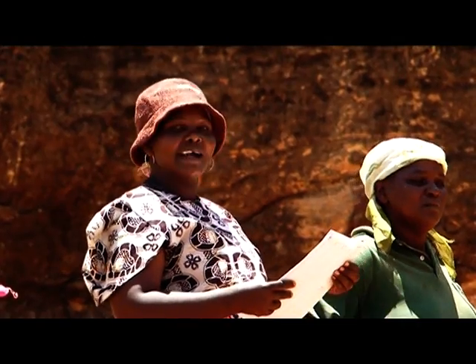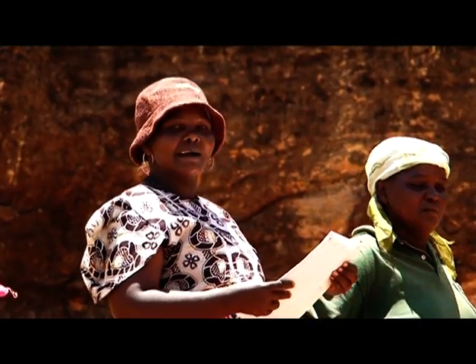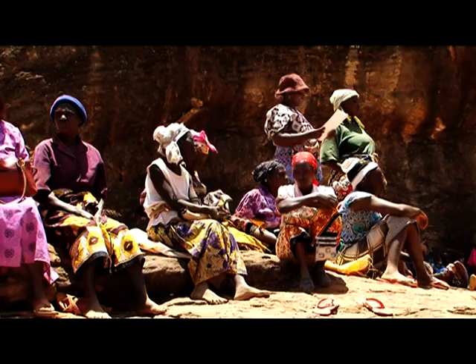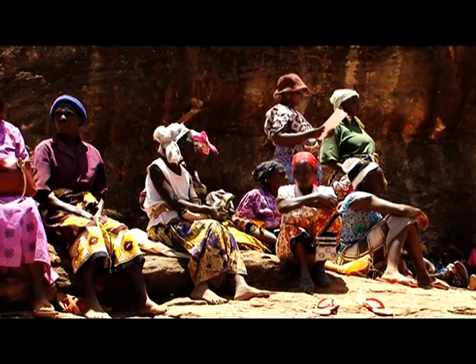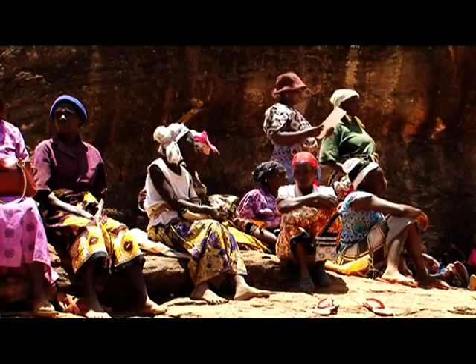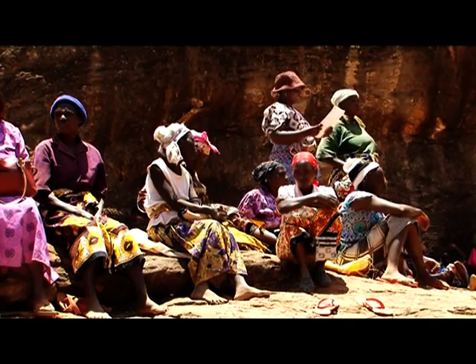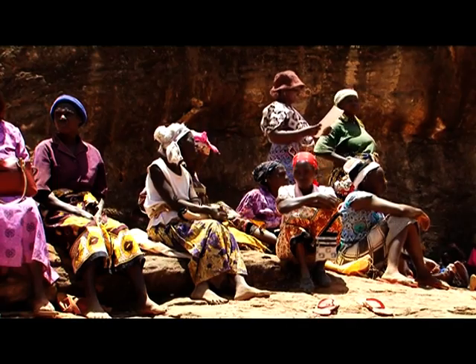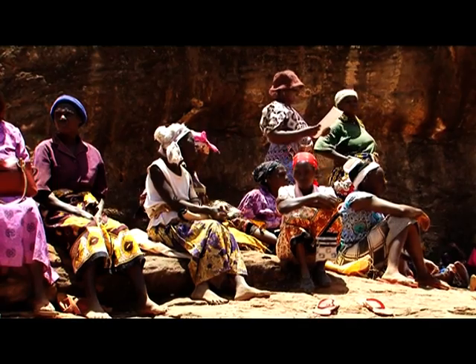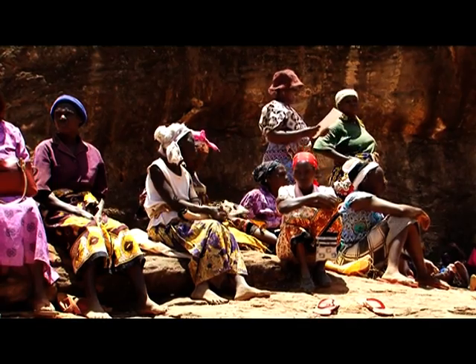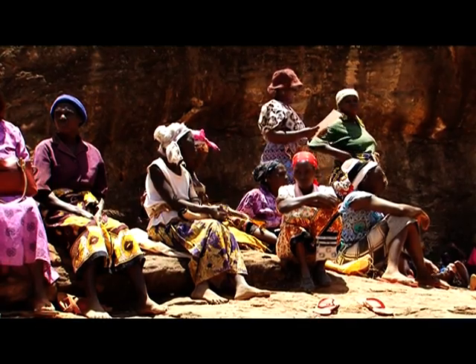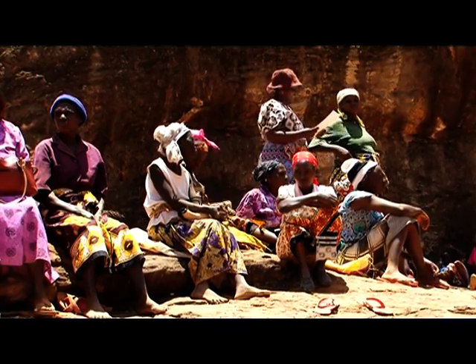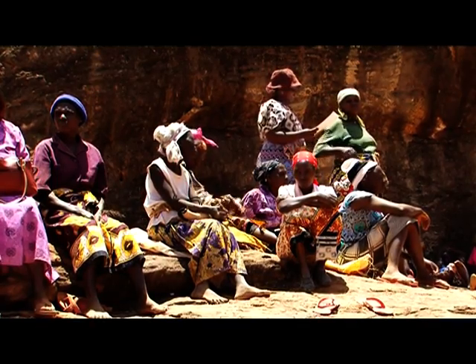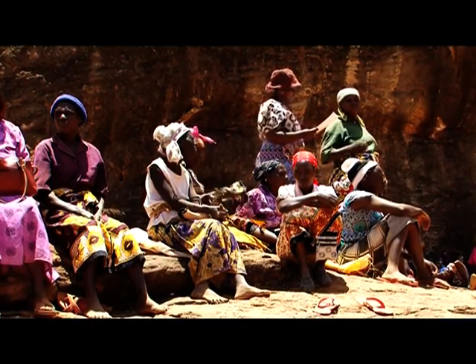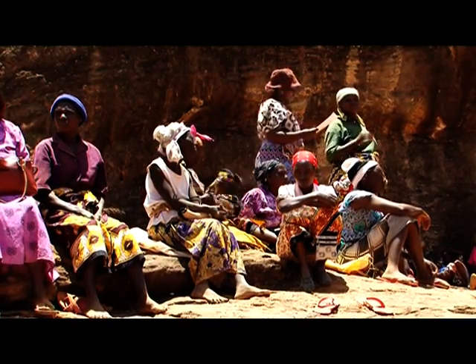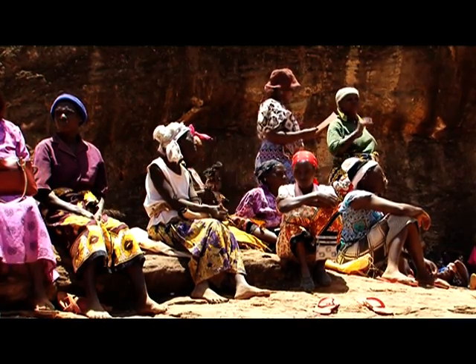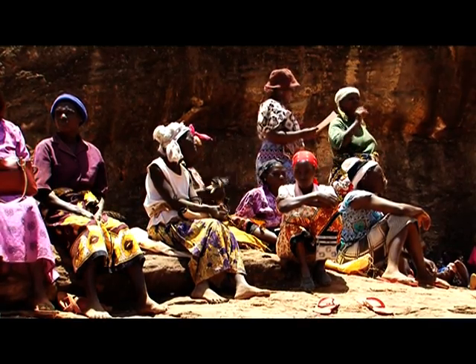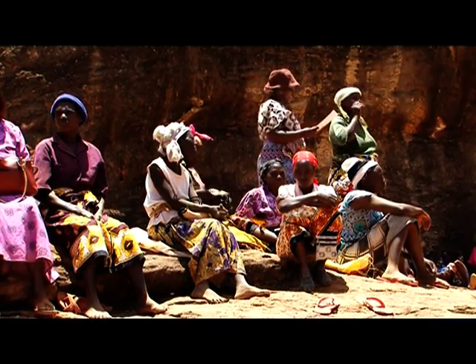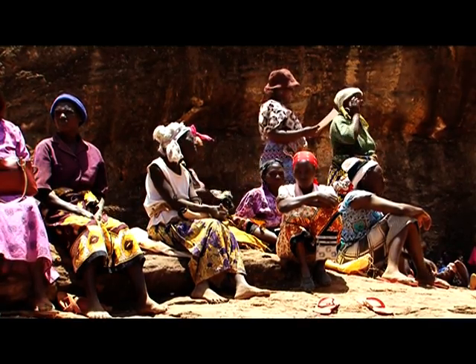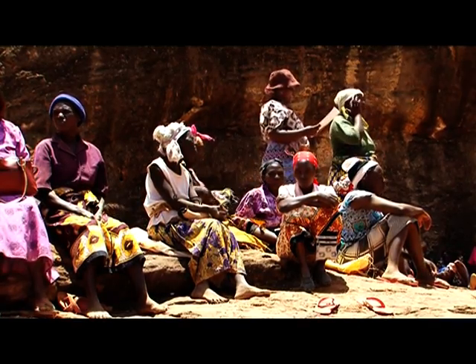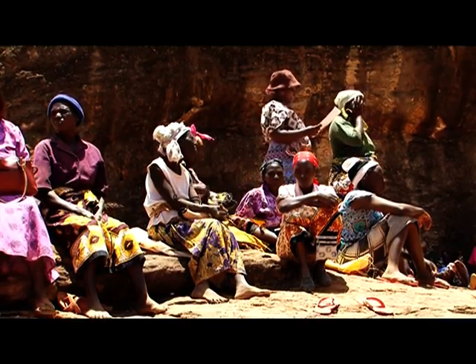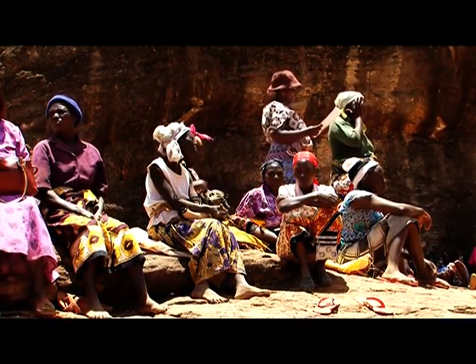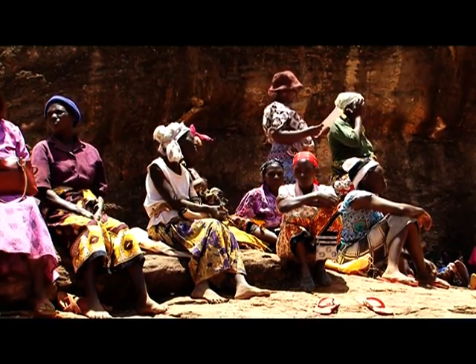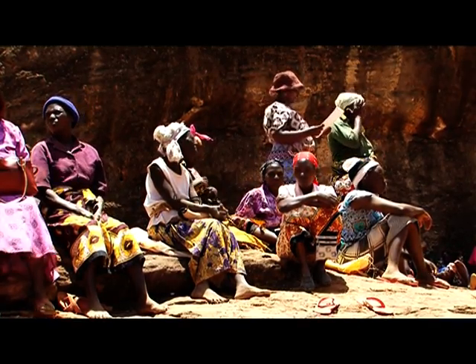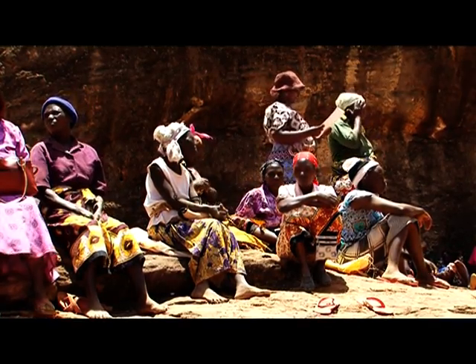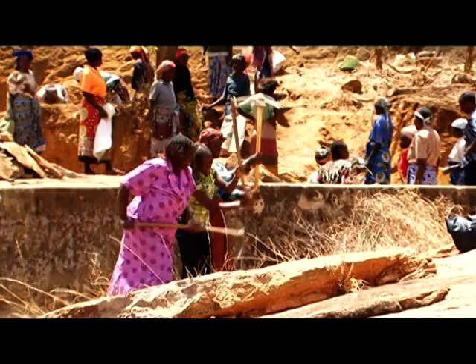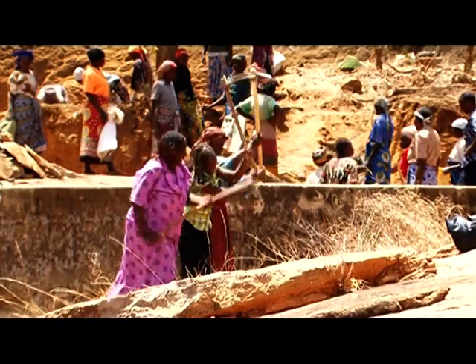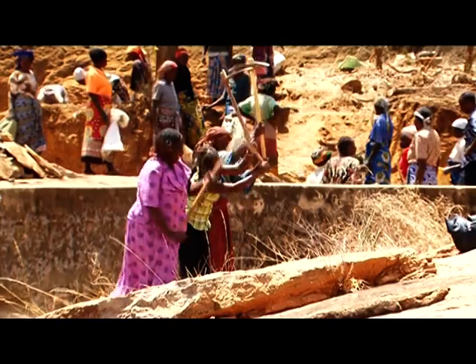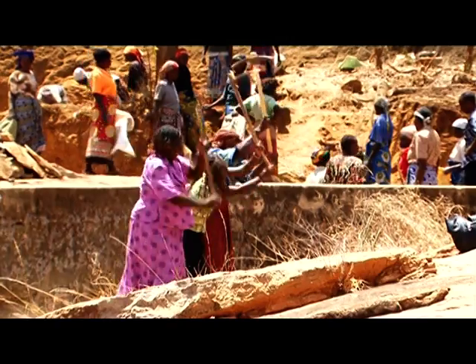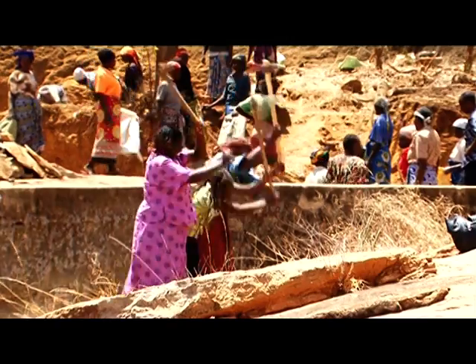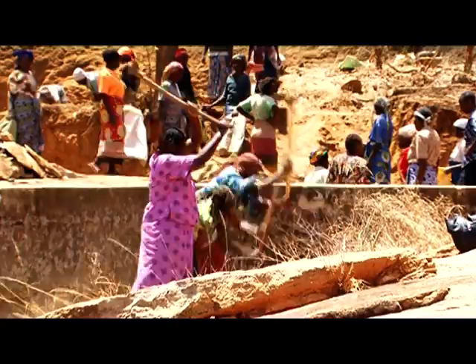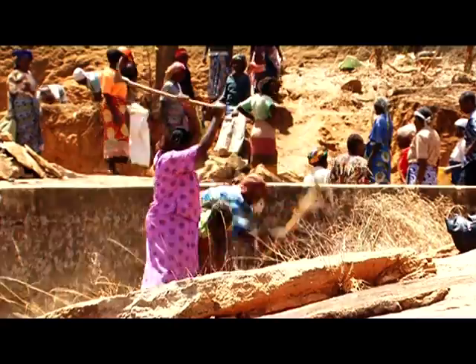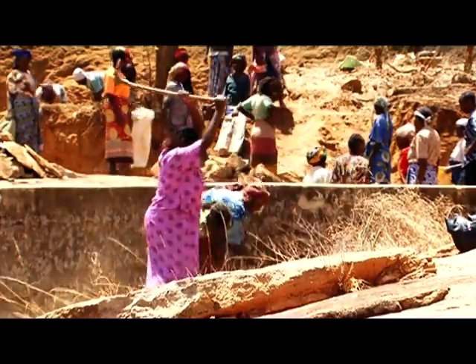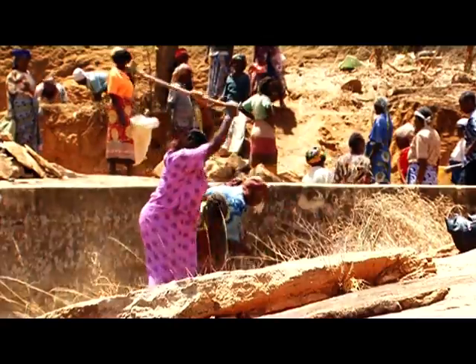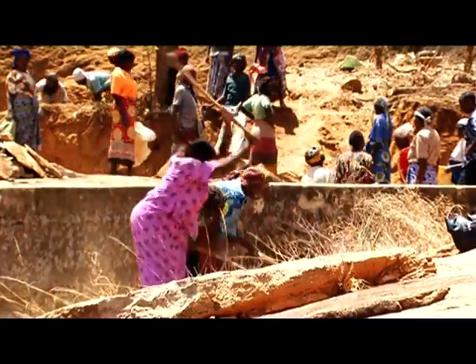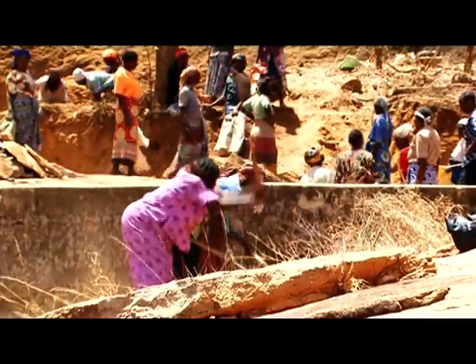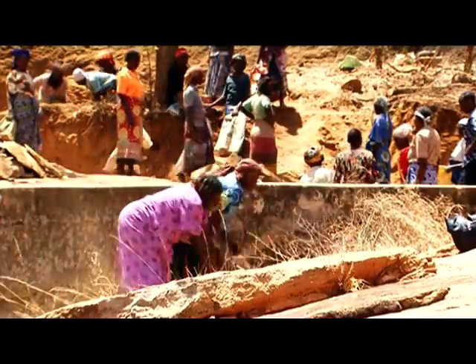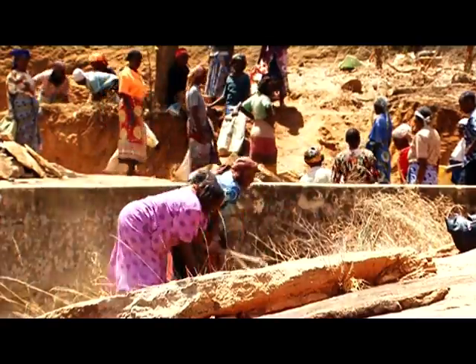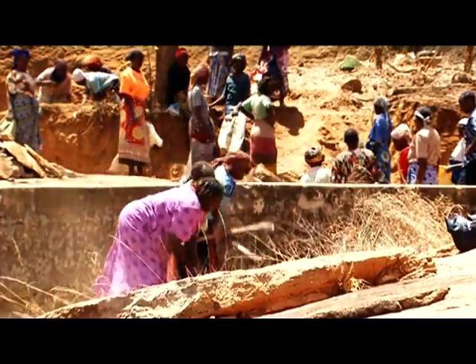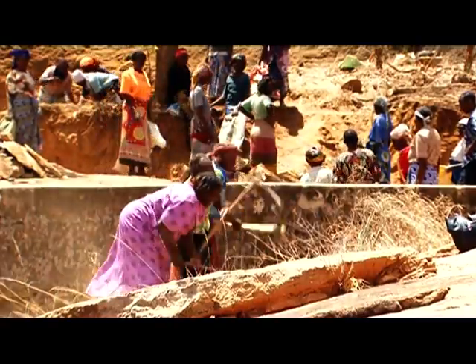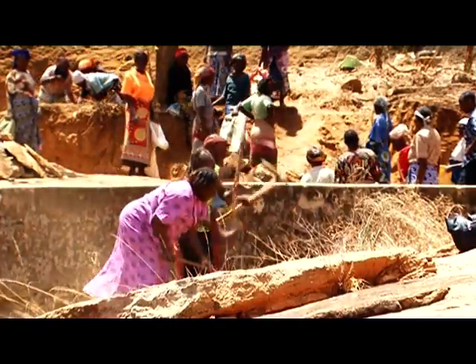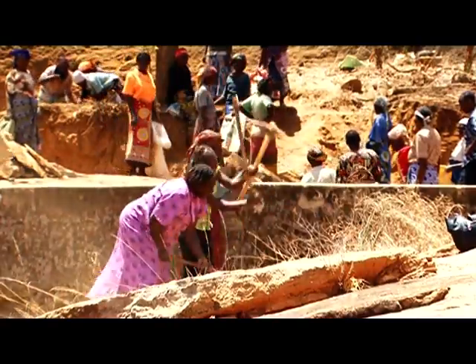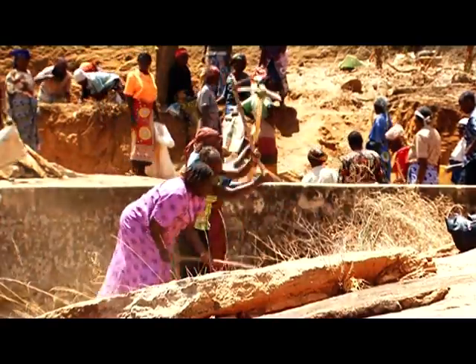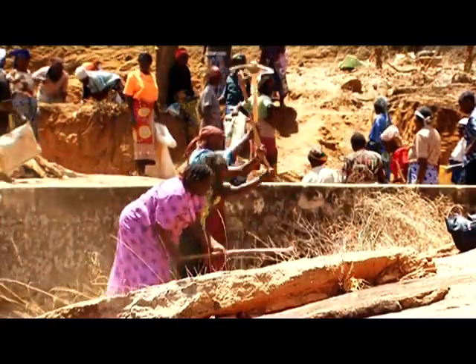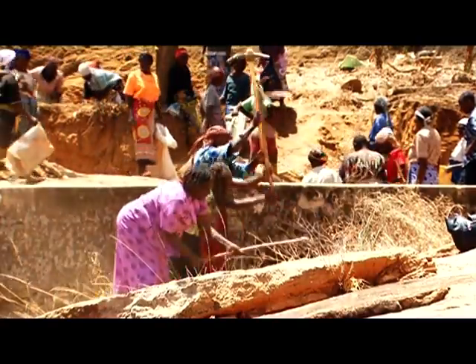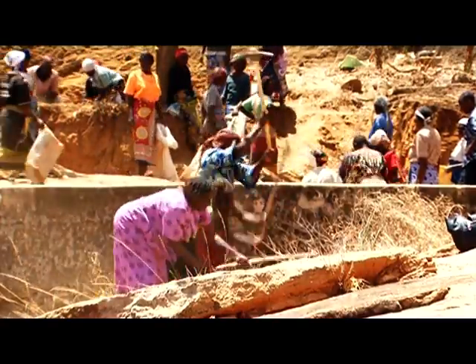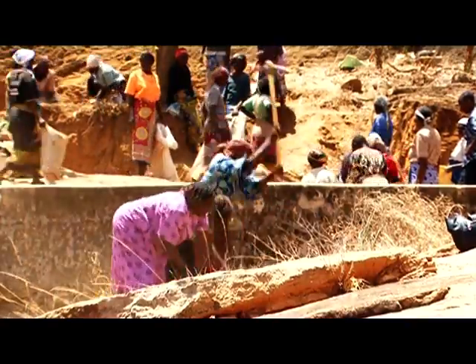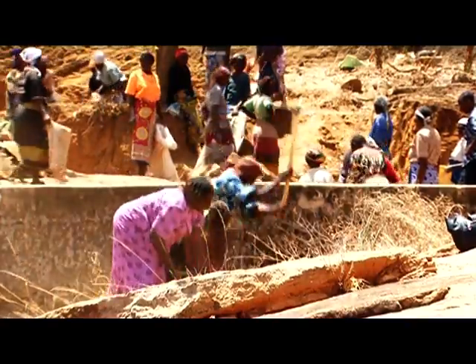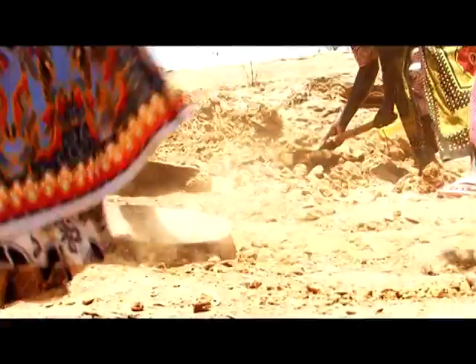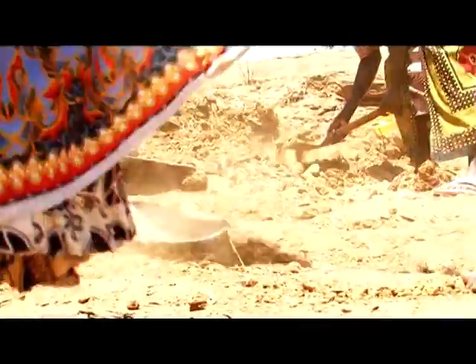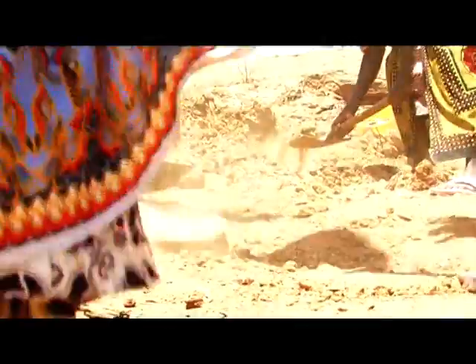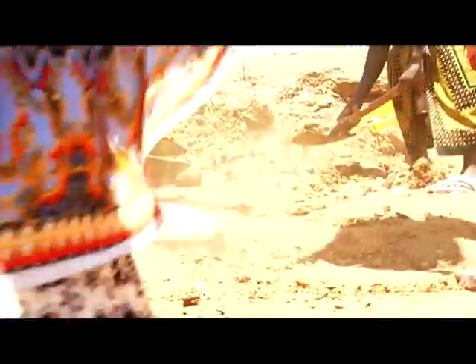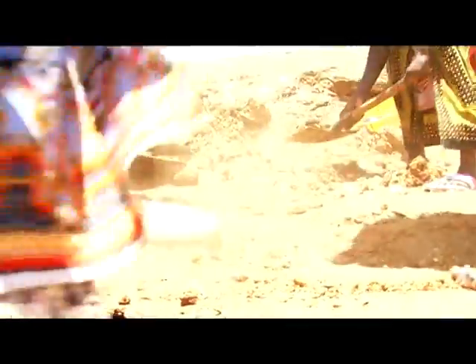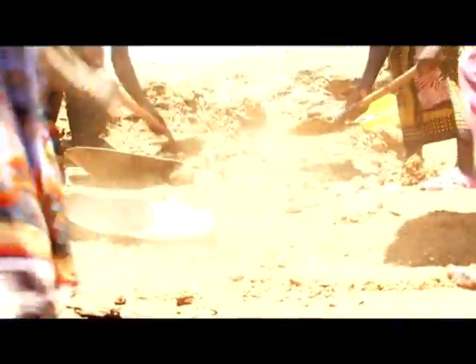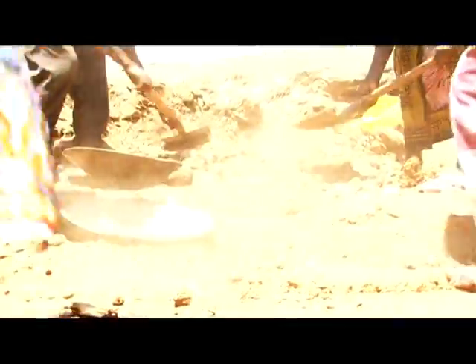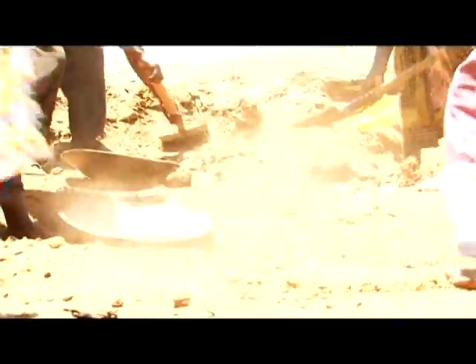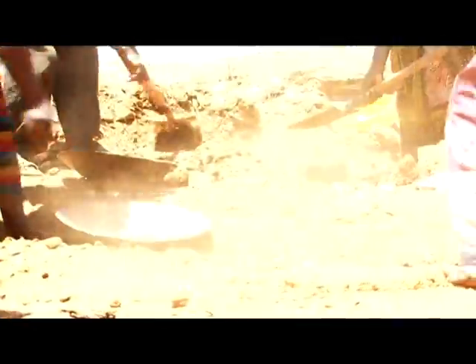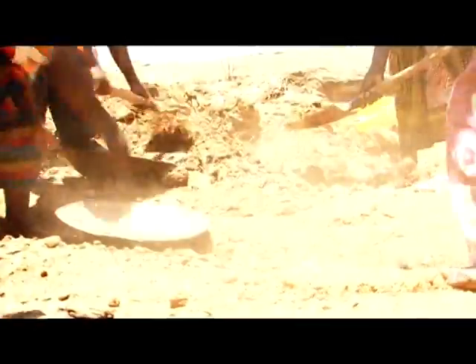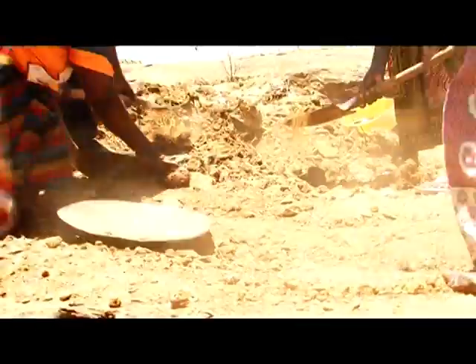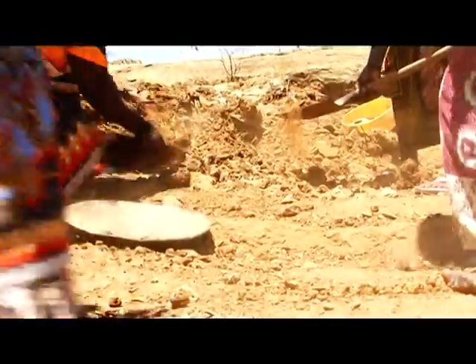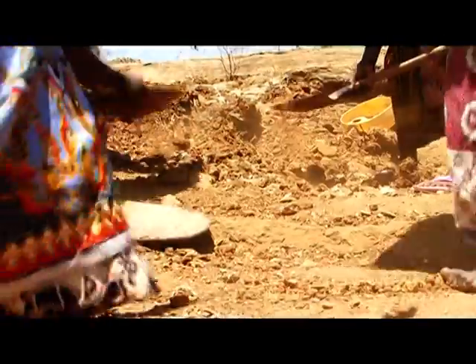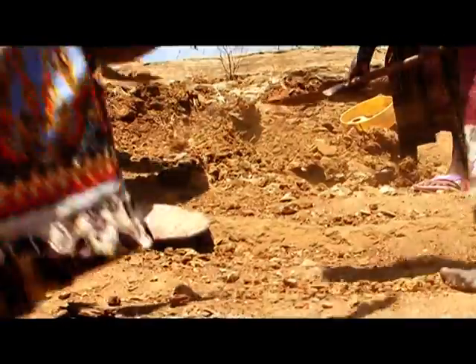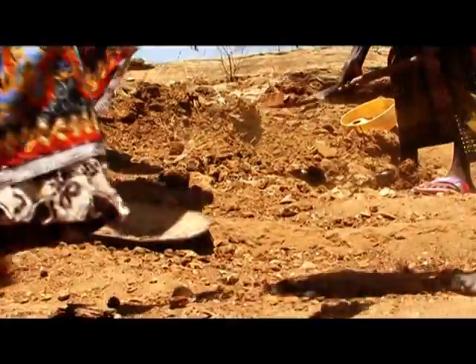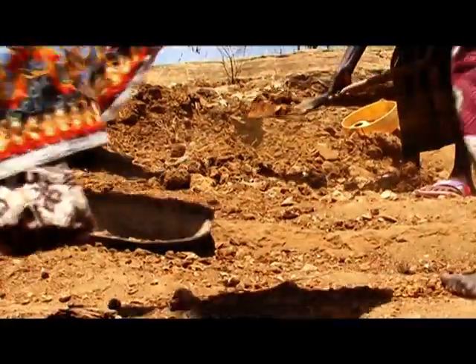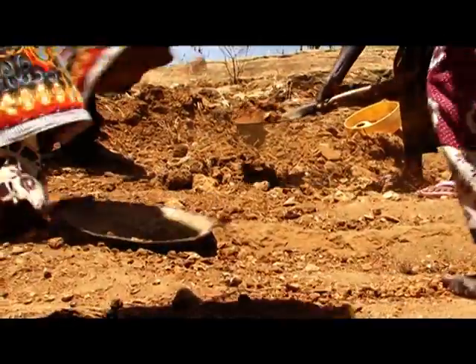Their mission is to expand the rock catchment in a bid to harvest more water that can serve the community for a longer period.